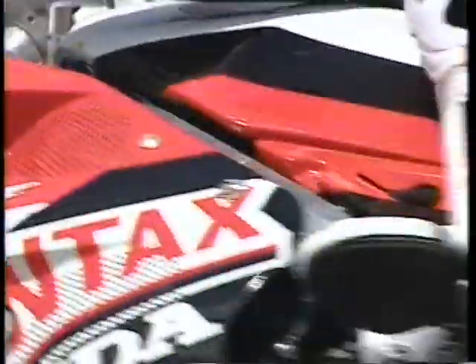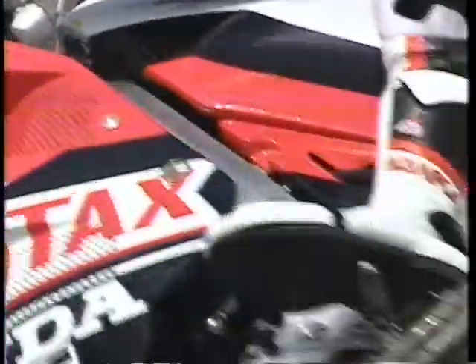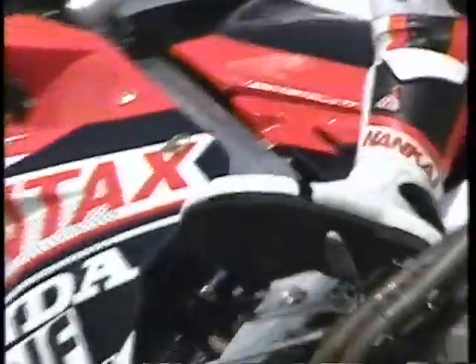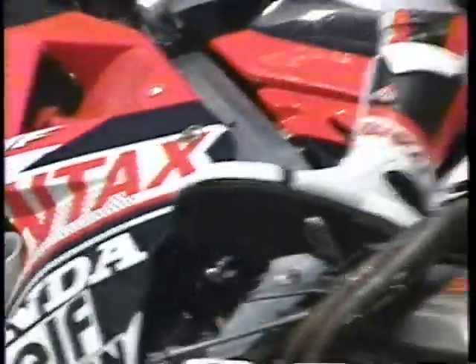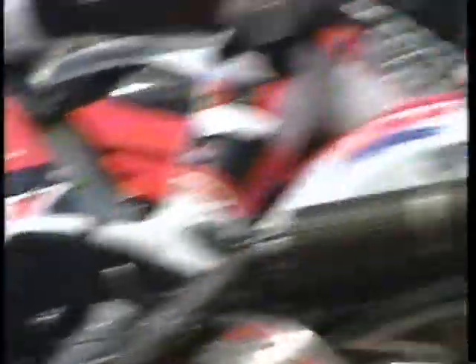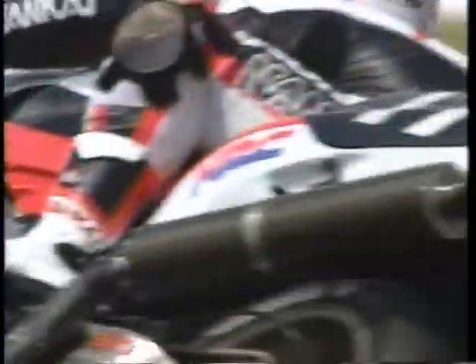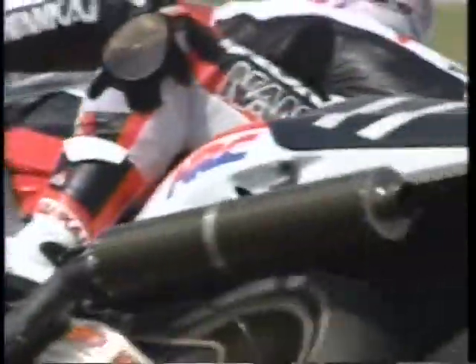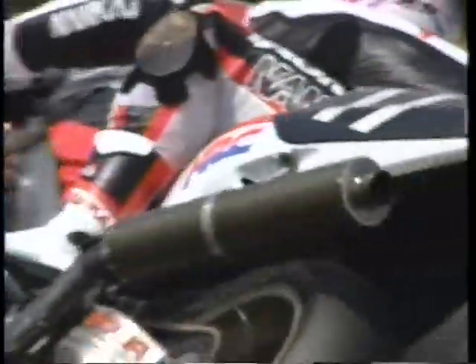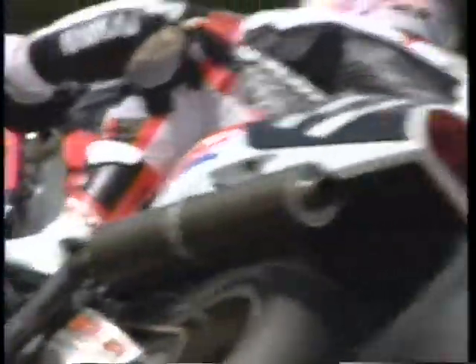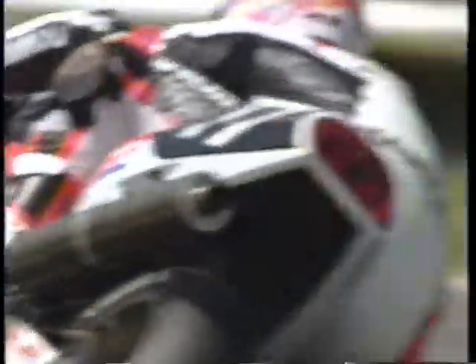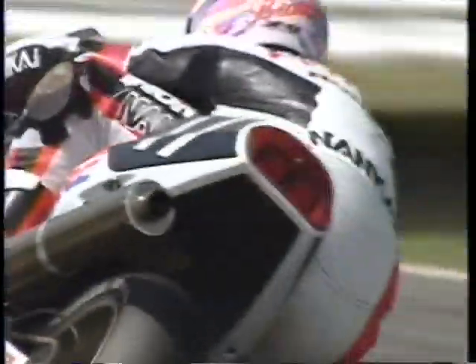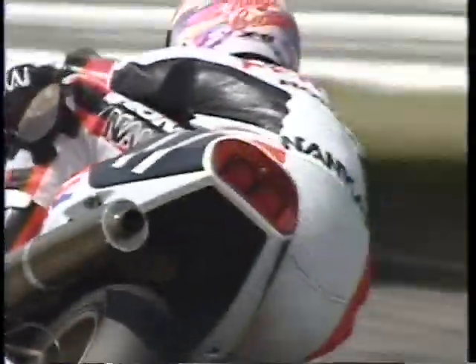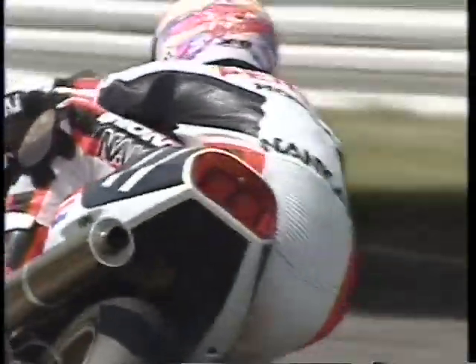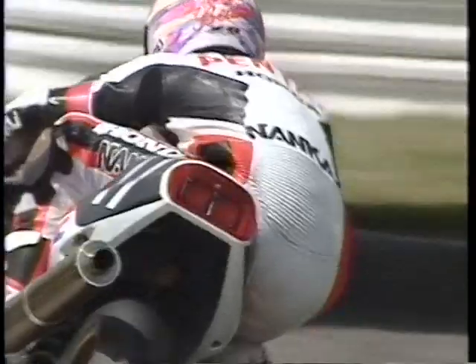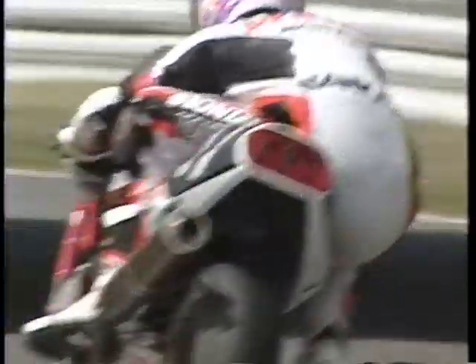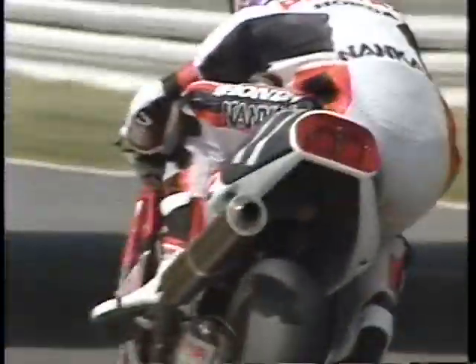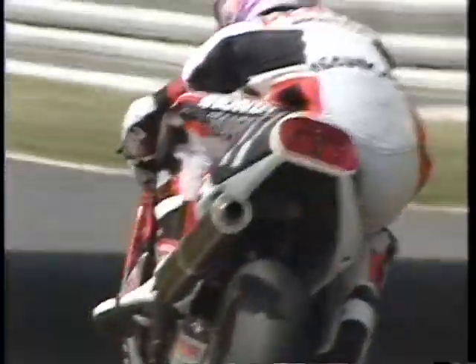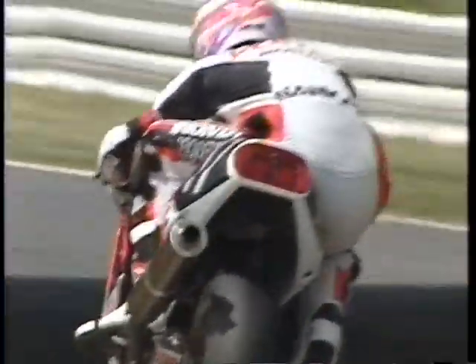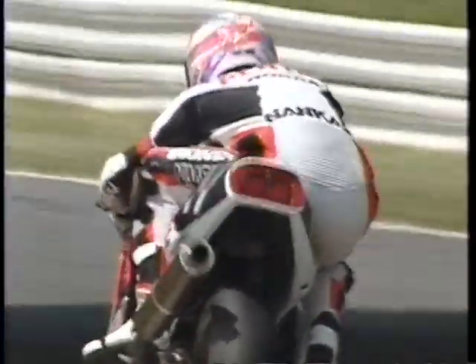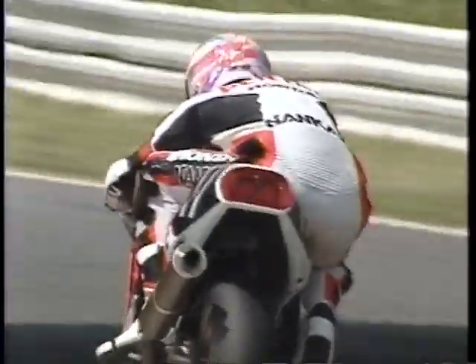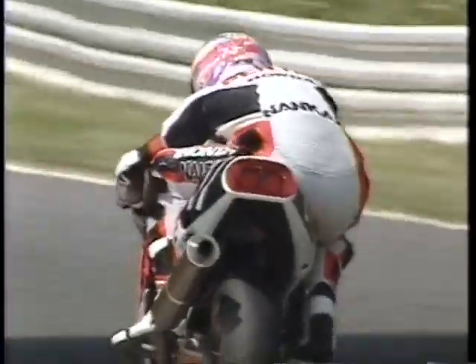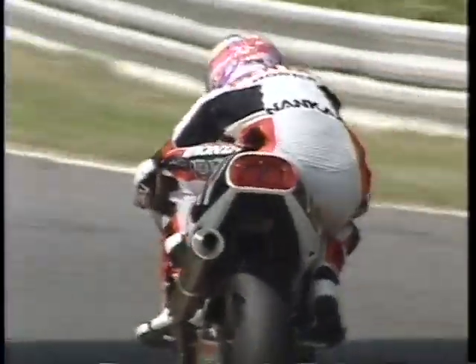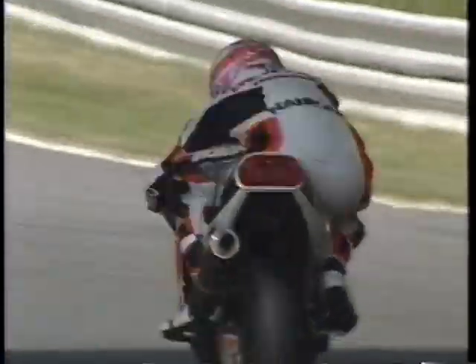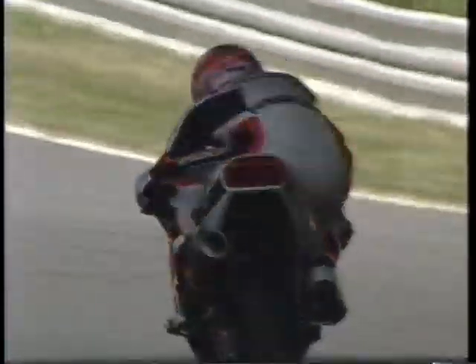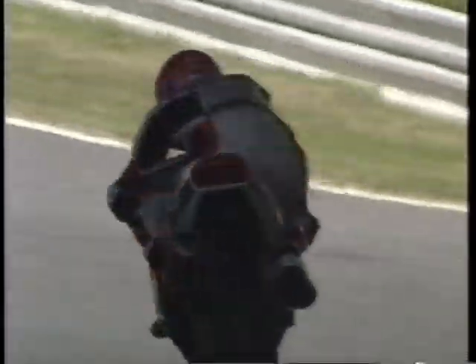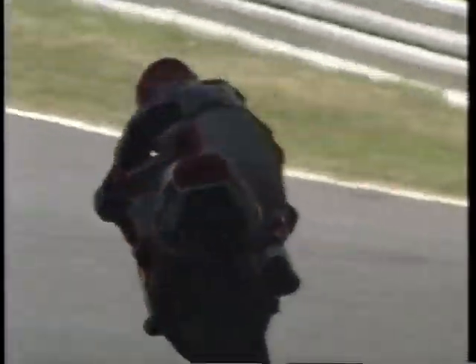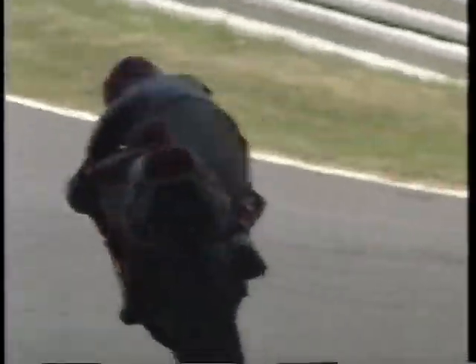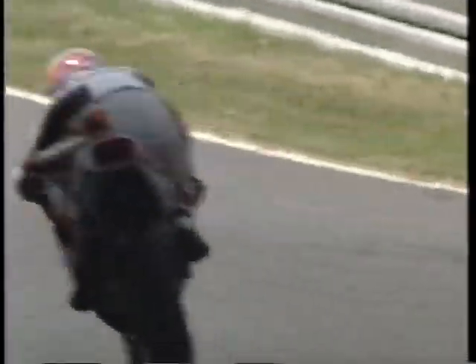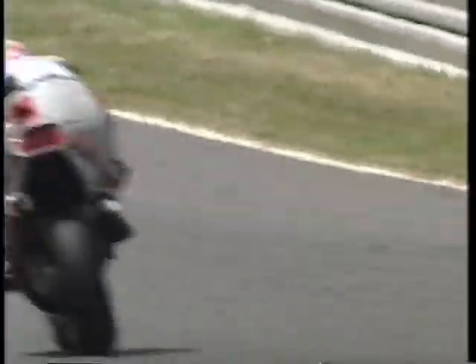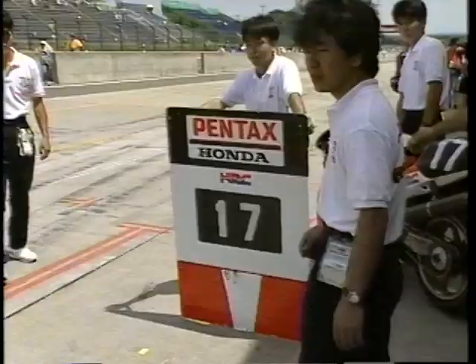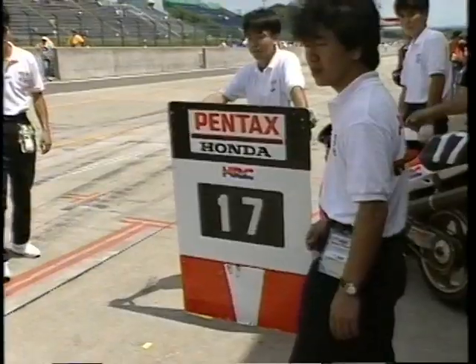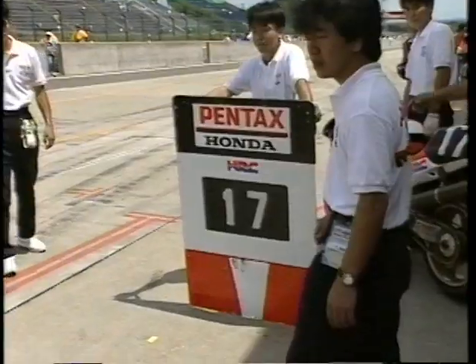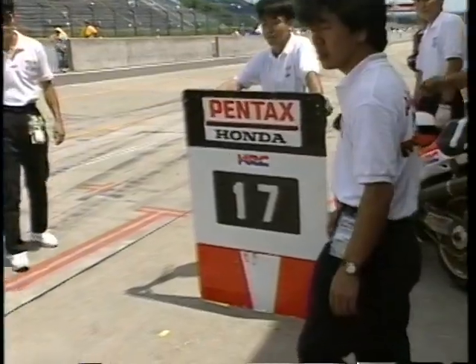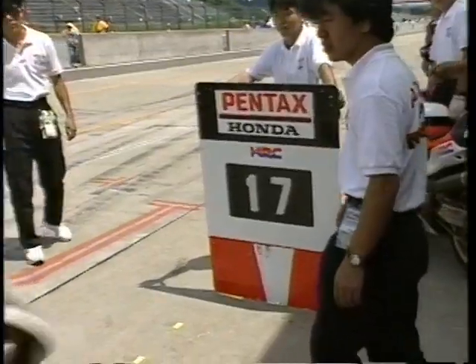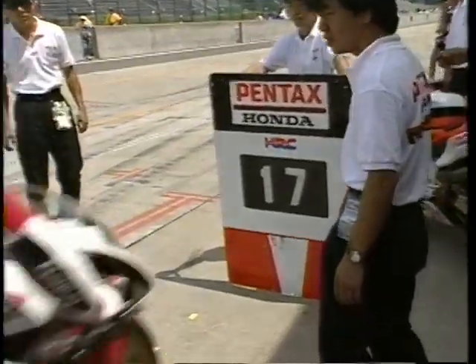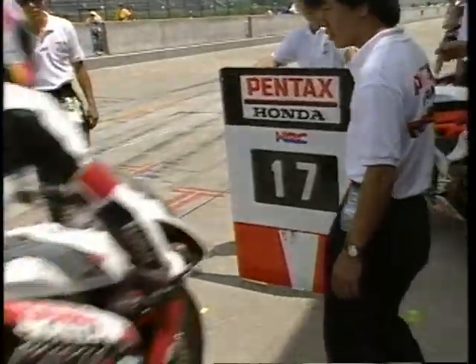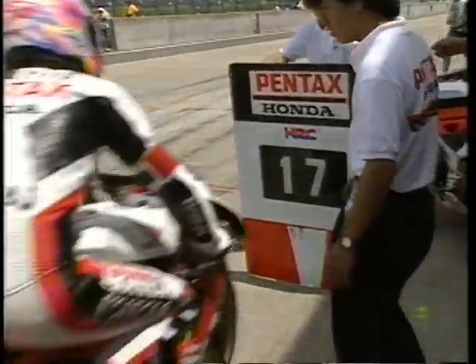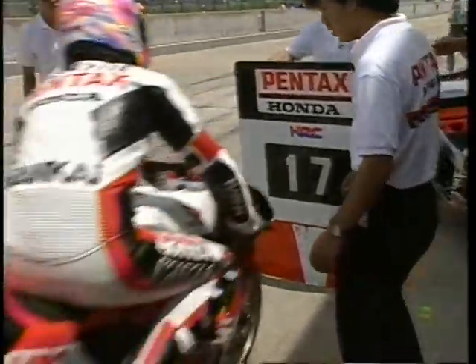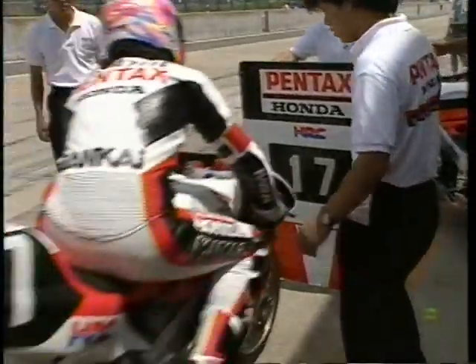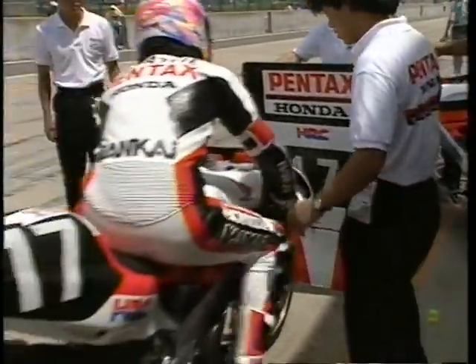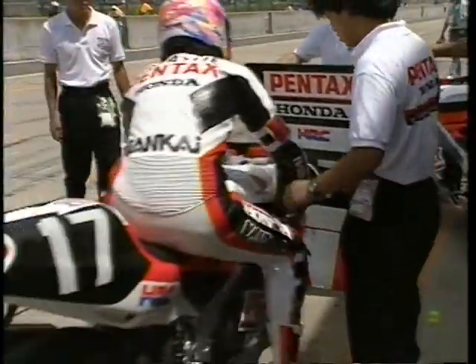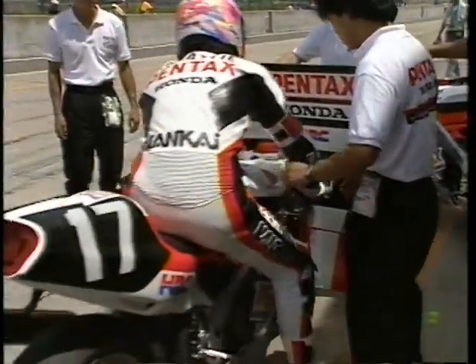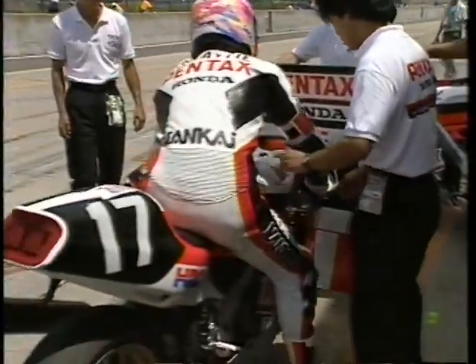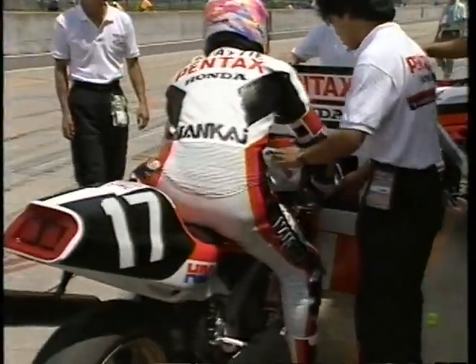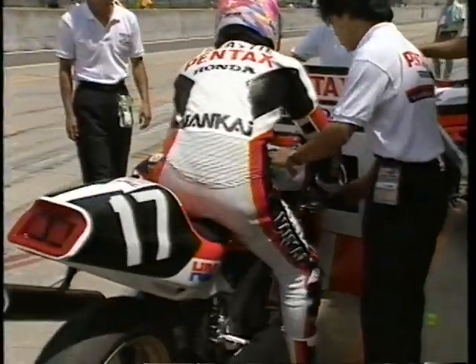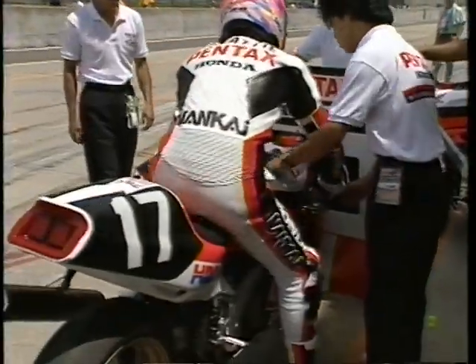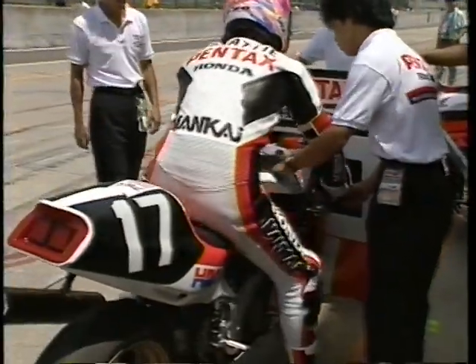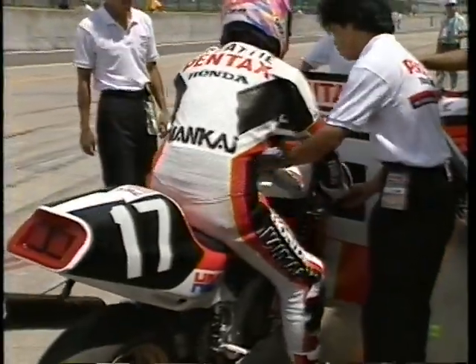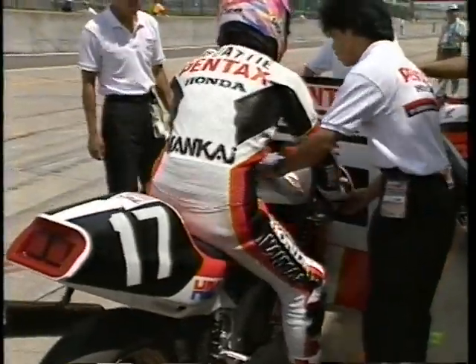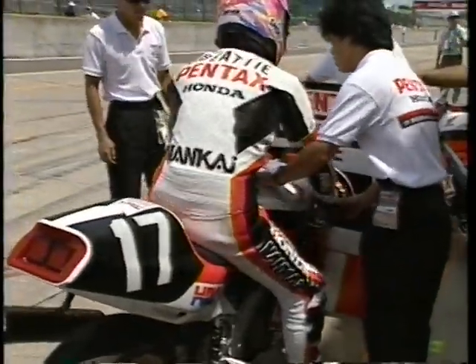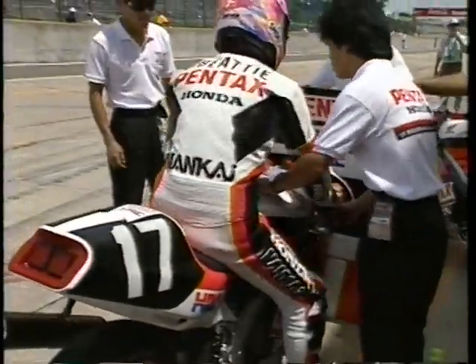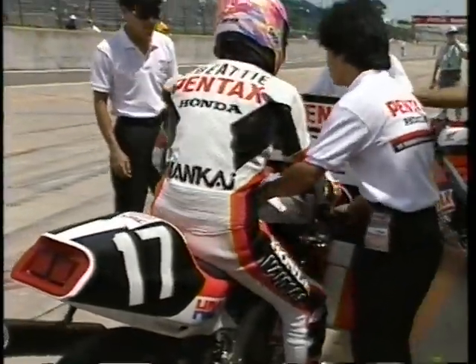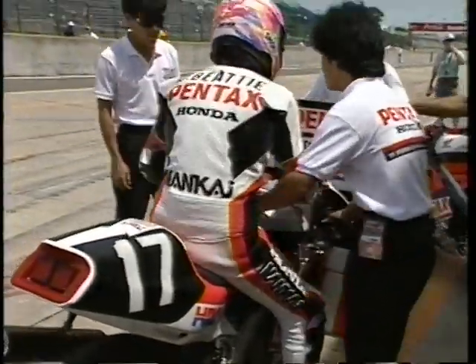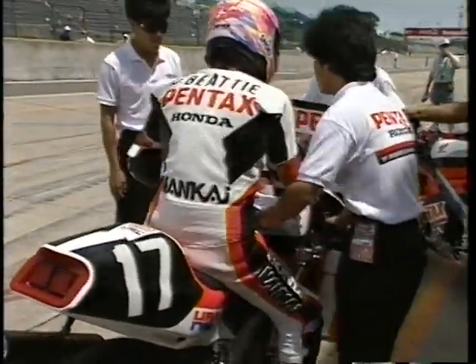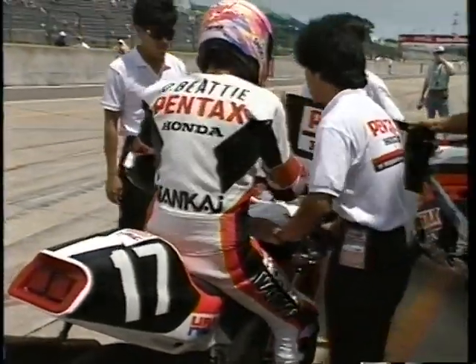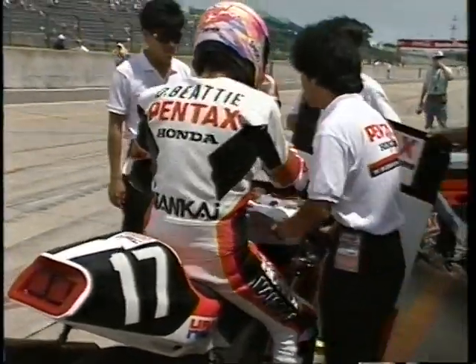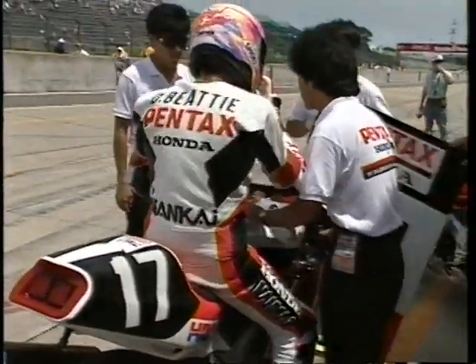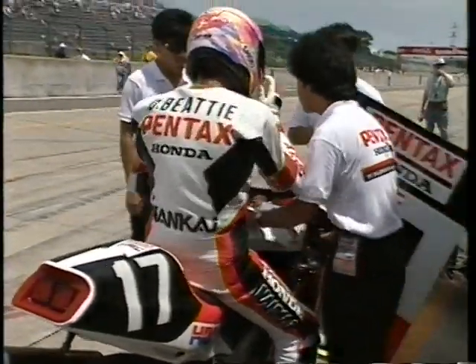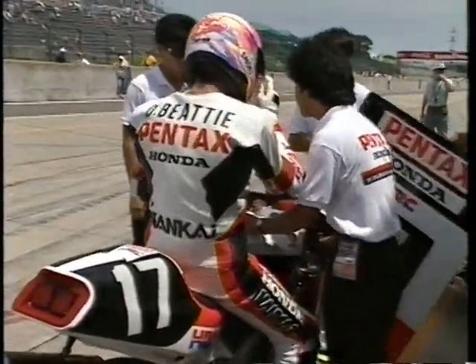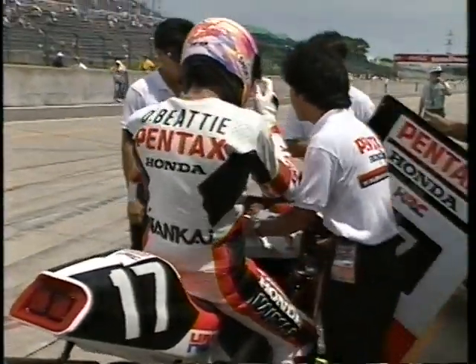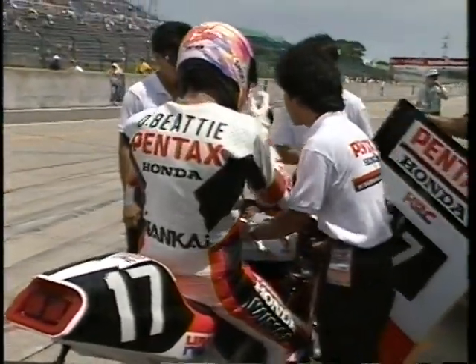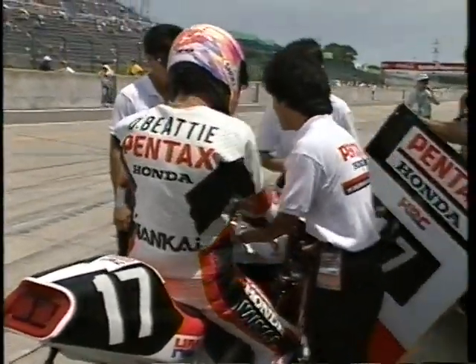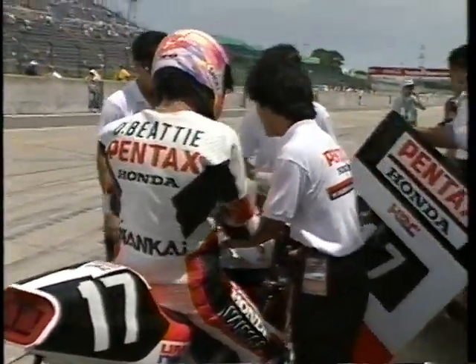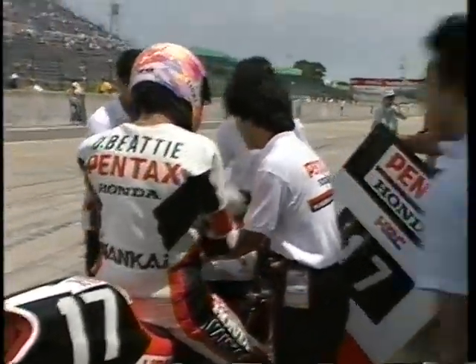予選のトップを切って行われたBグループ第1ライダーの1回目のセッションで、最初に2分15秒の壁を破ったのは17番ホンダのダリル・ビーティ。